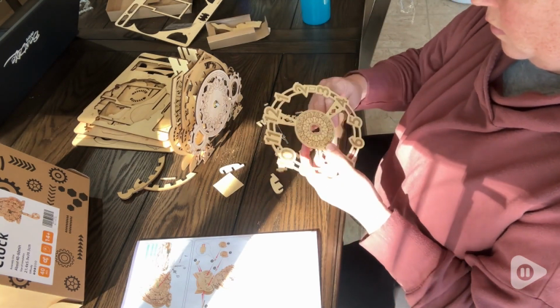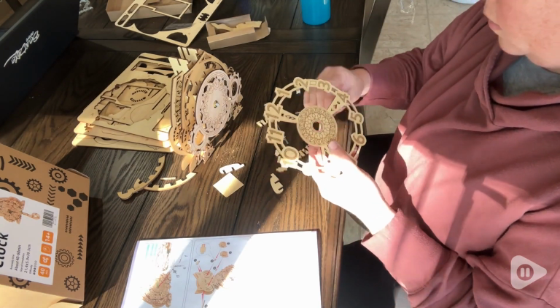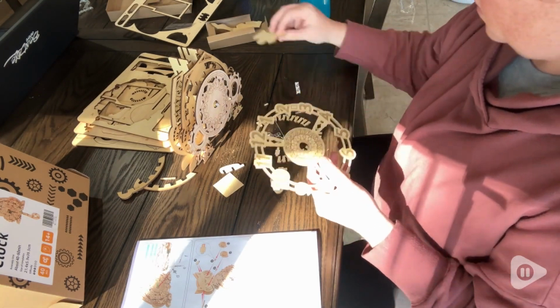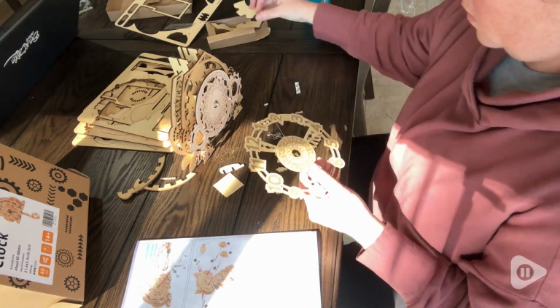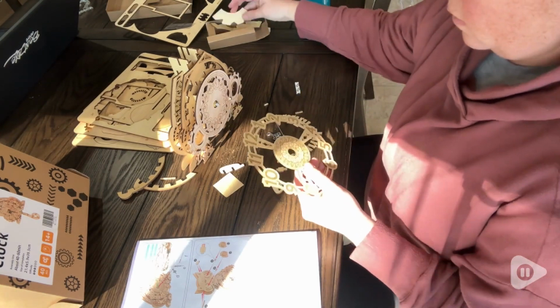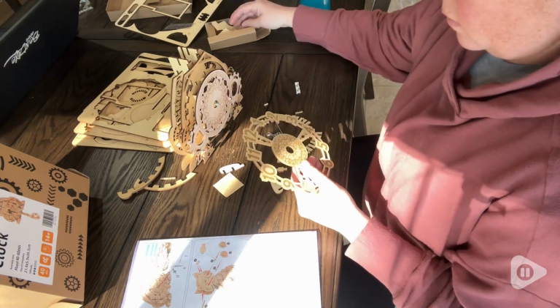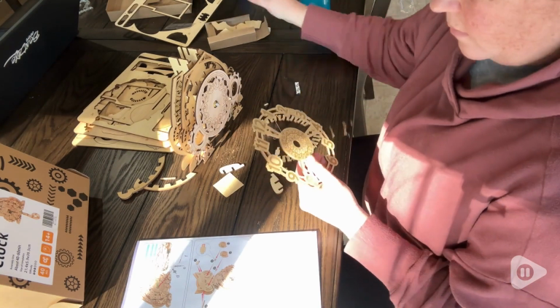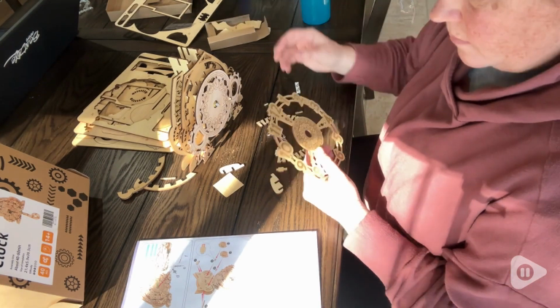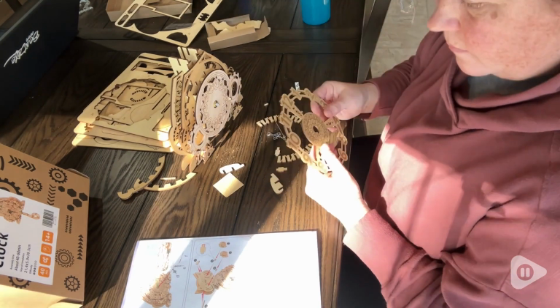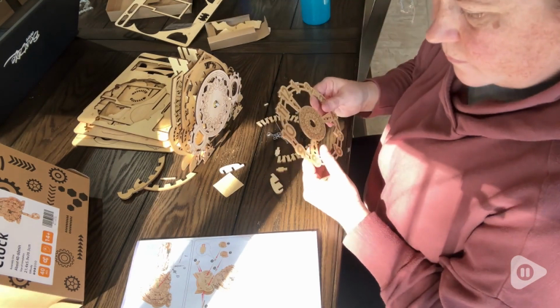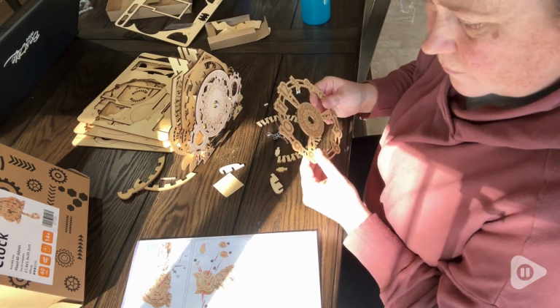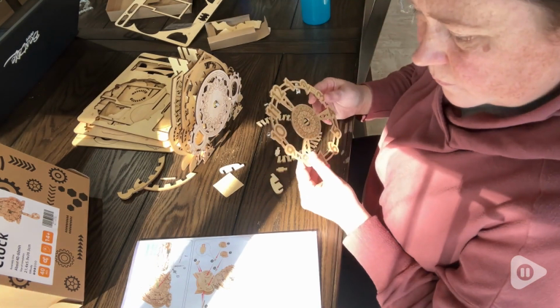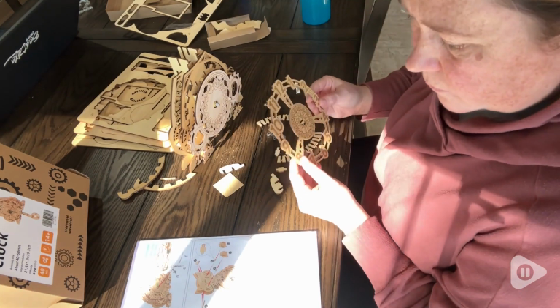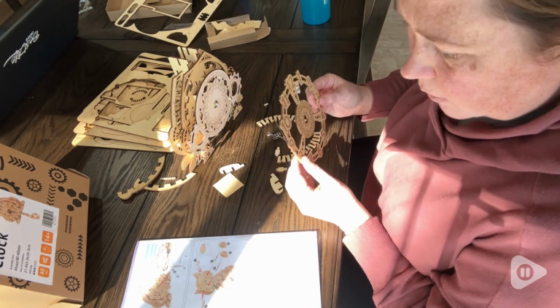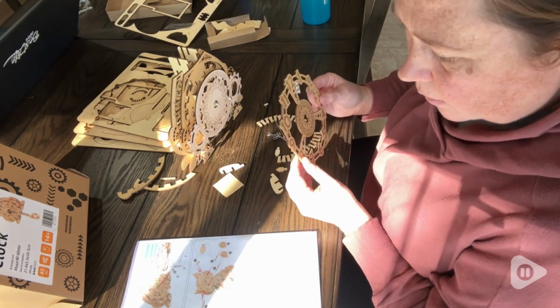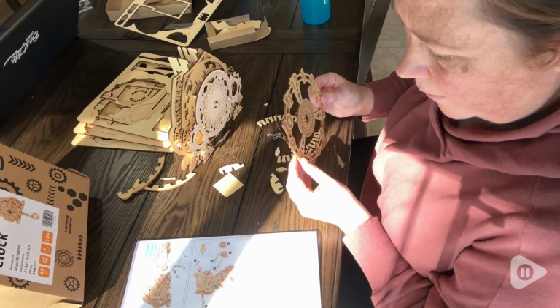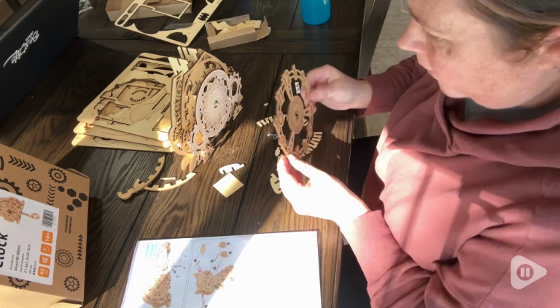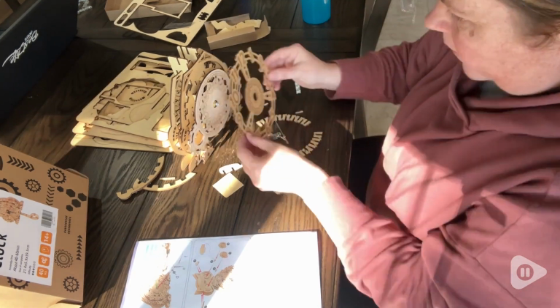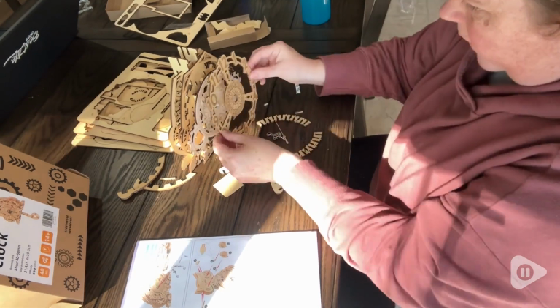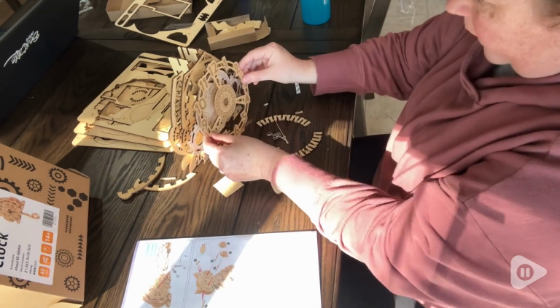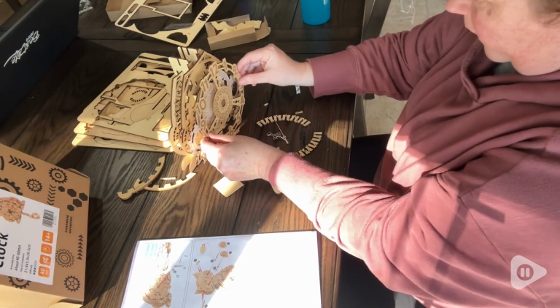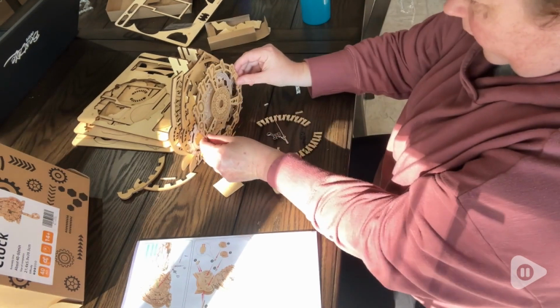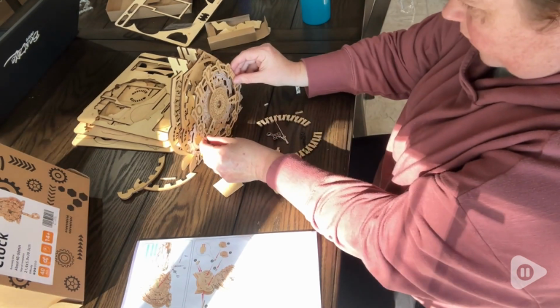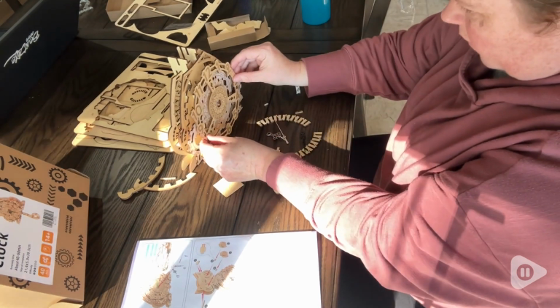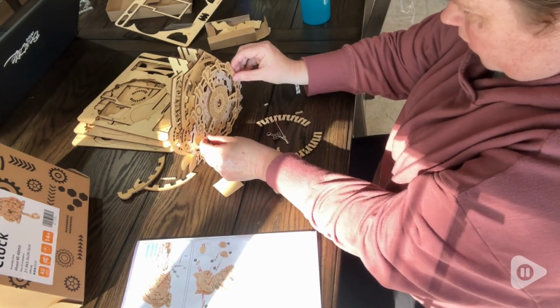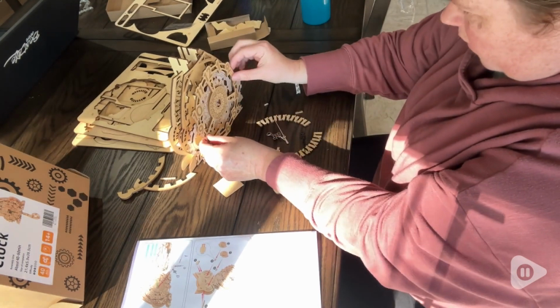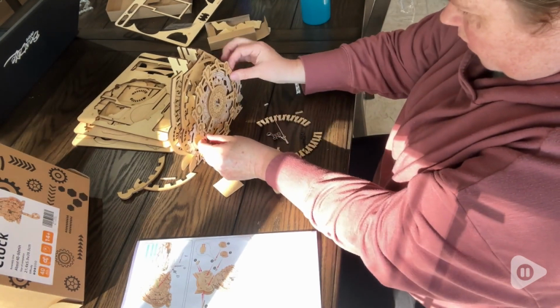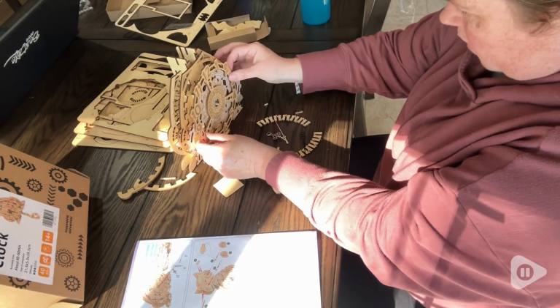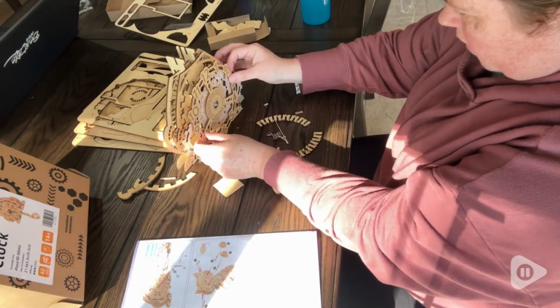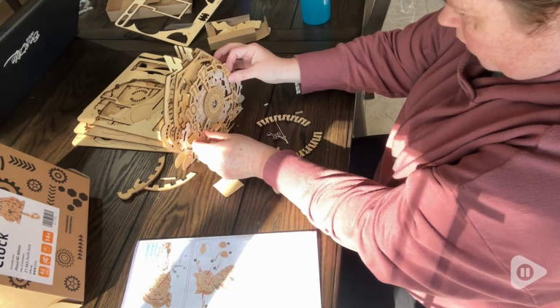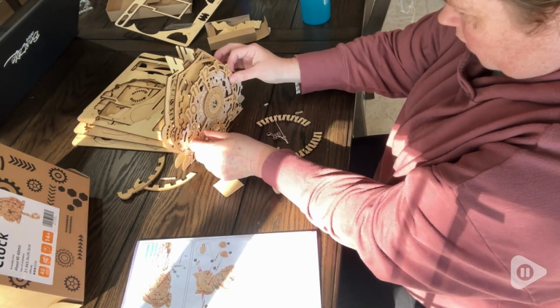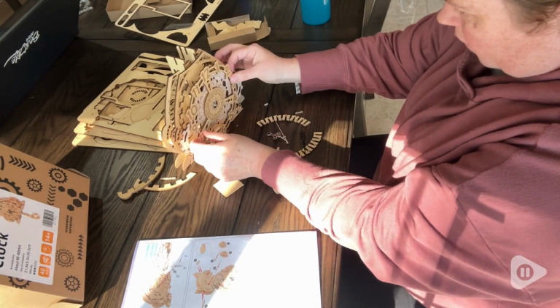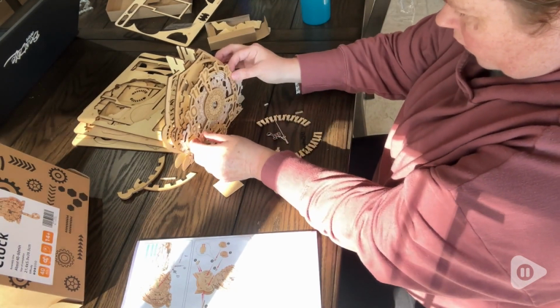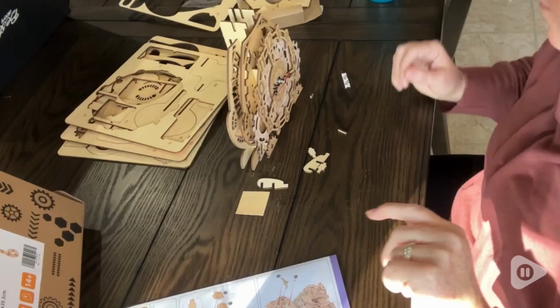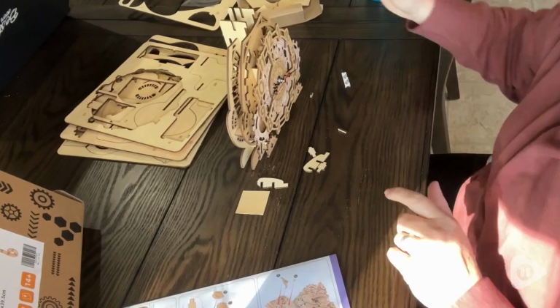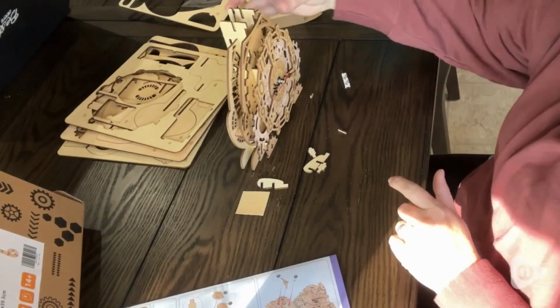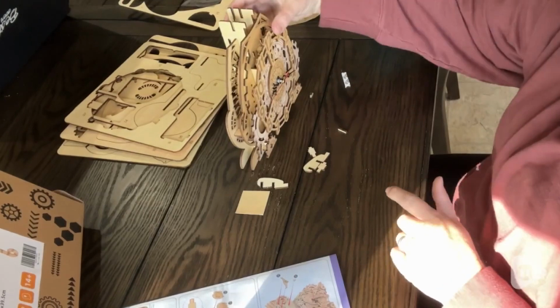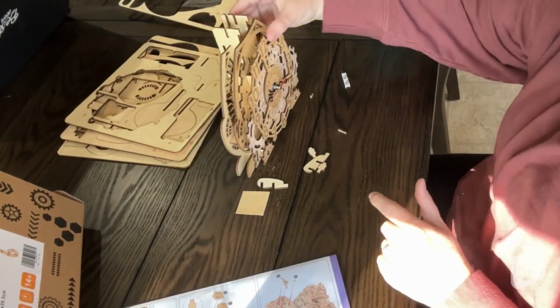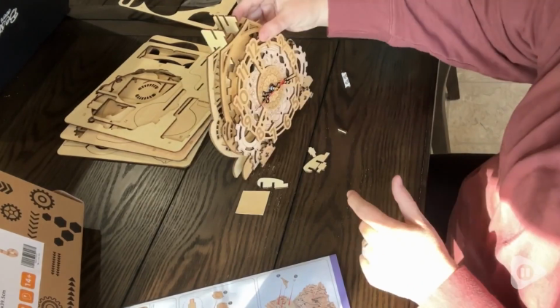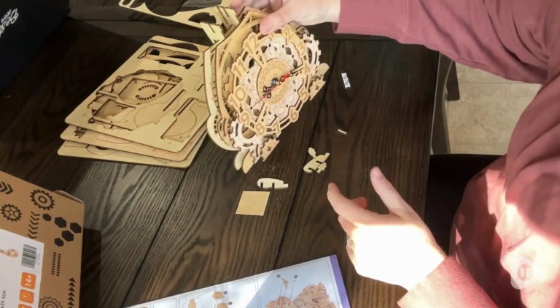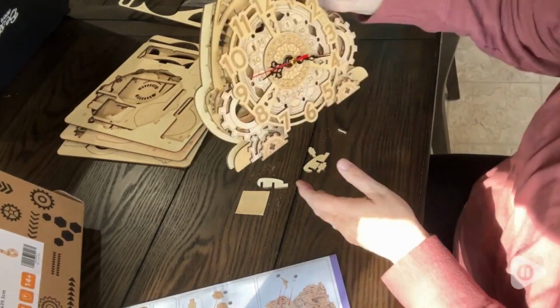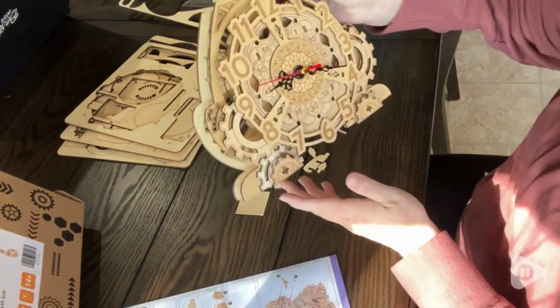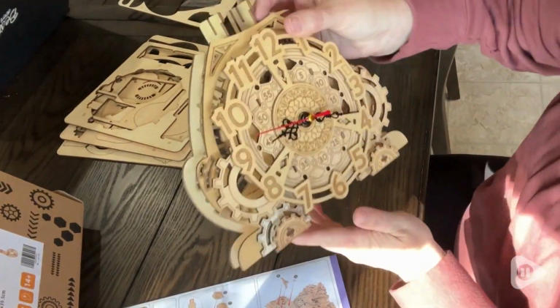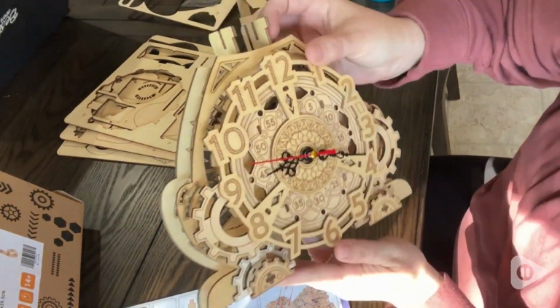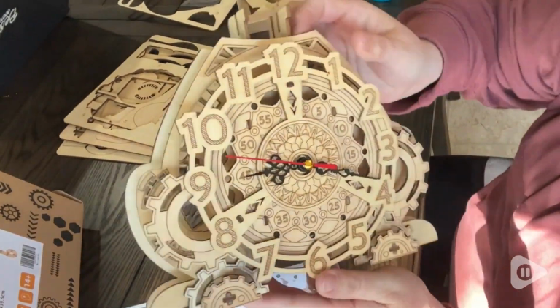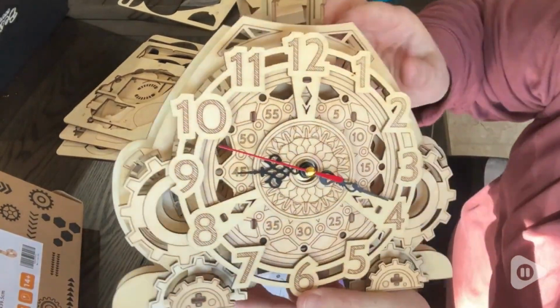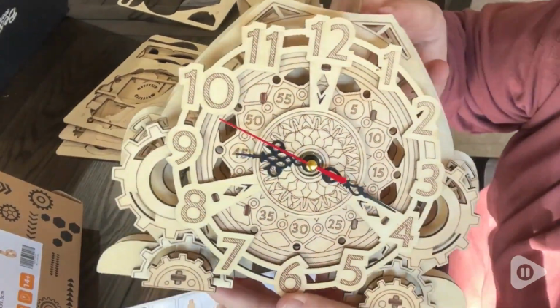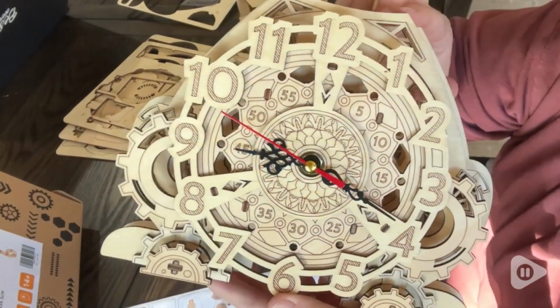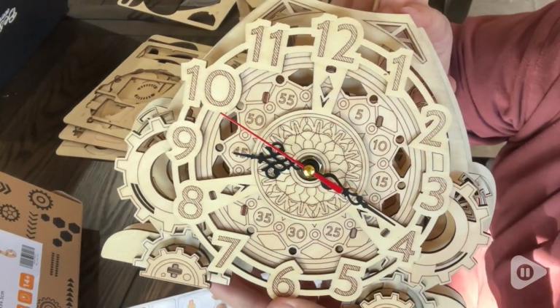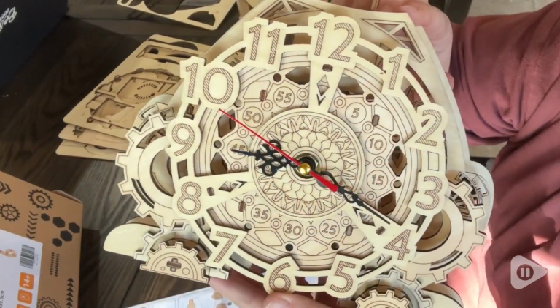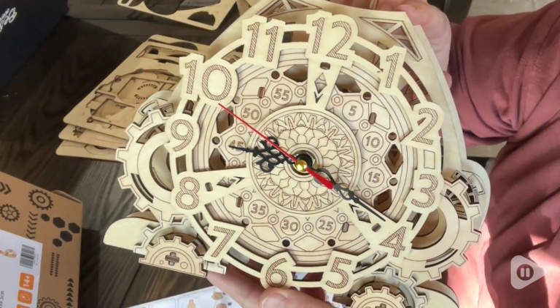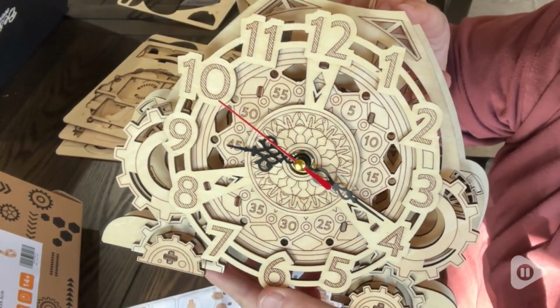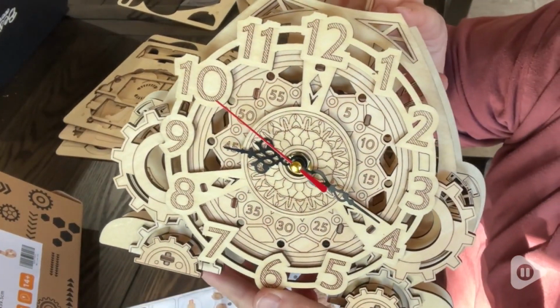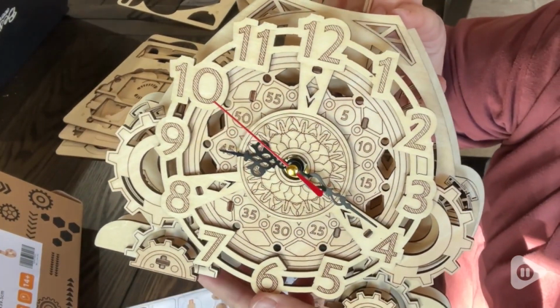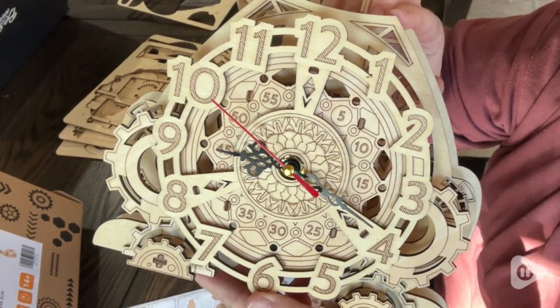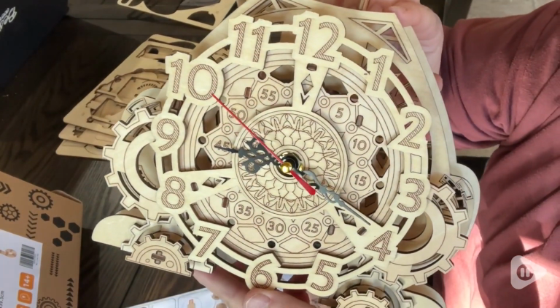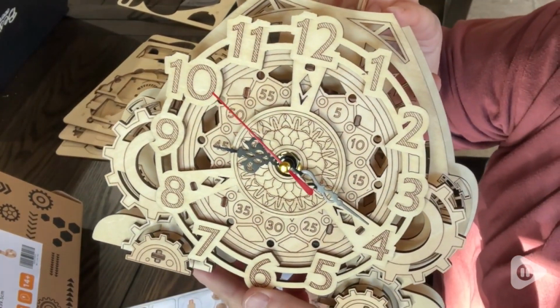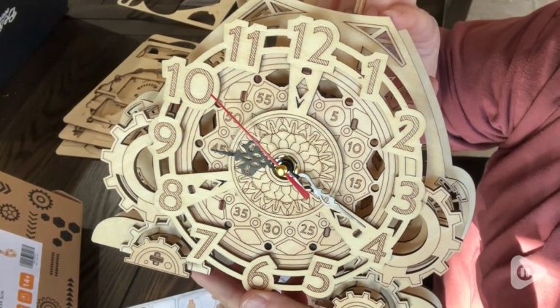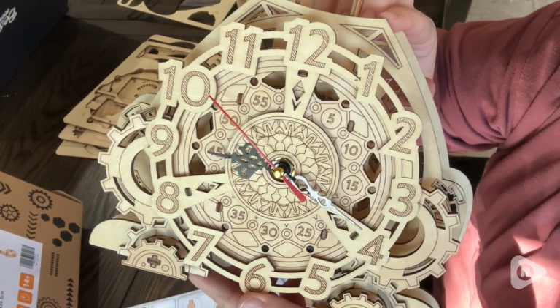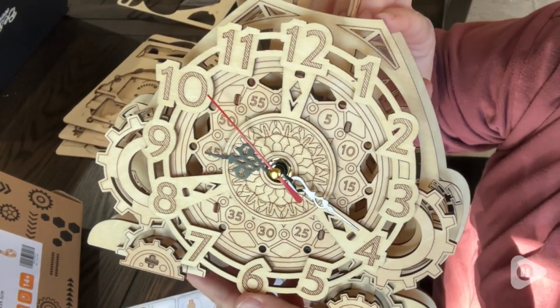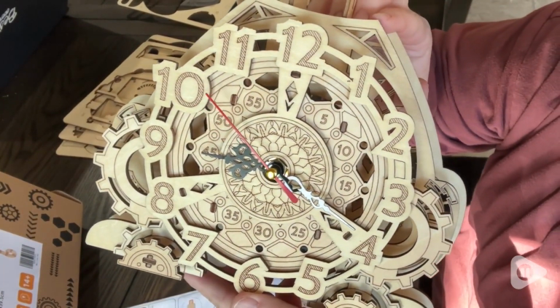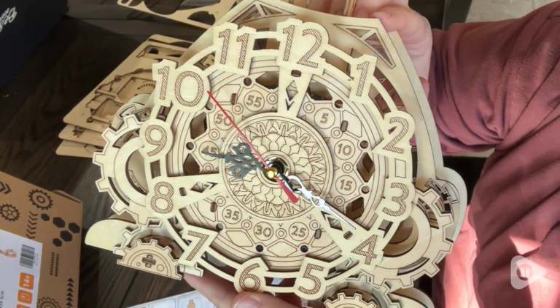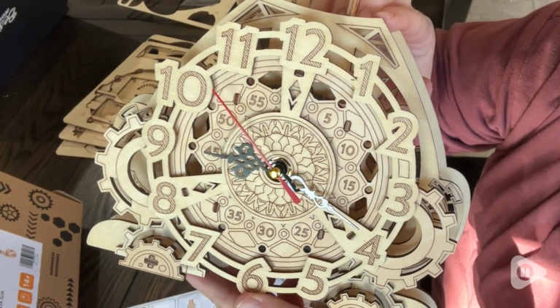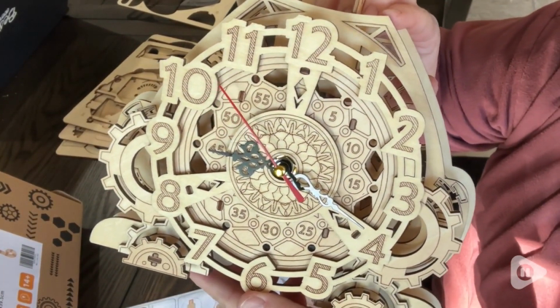As I was putting this puzzle together, I was impressed with how nicely everything fit together and that the clock works wonderfully.